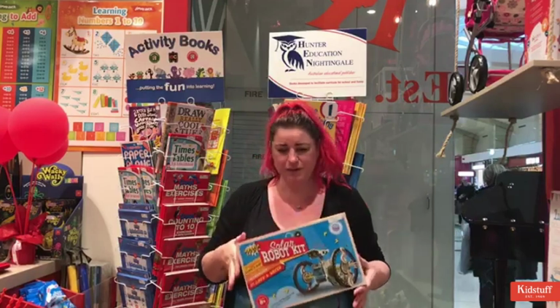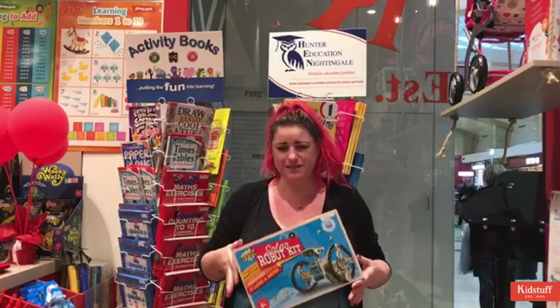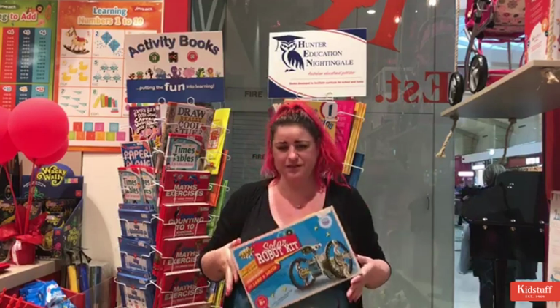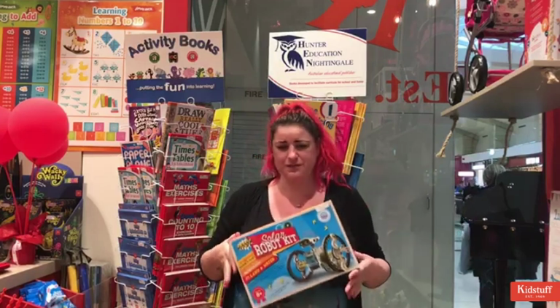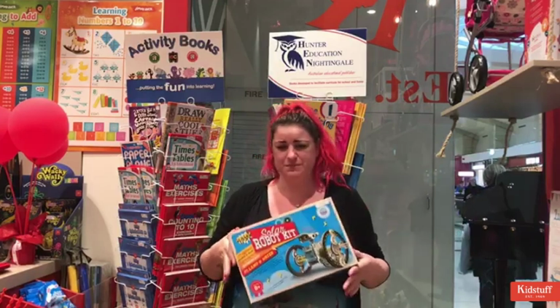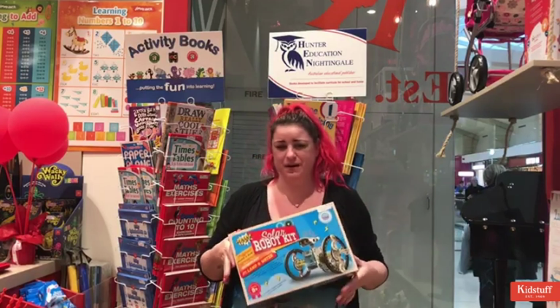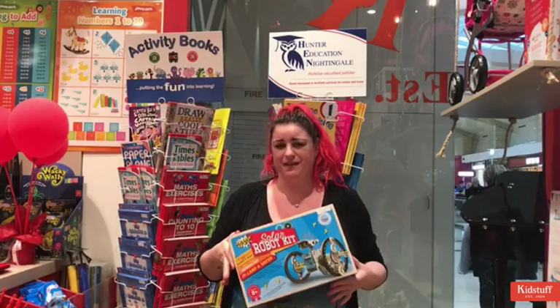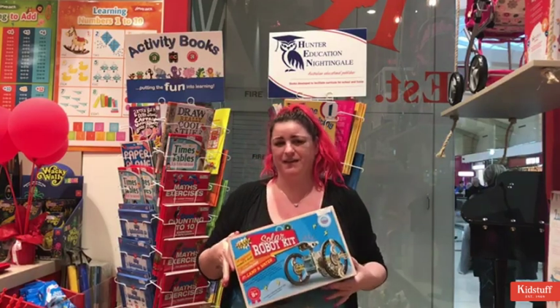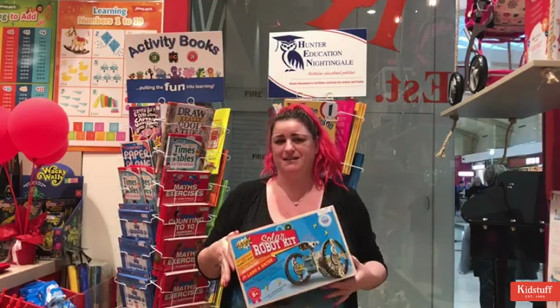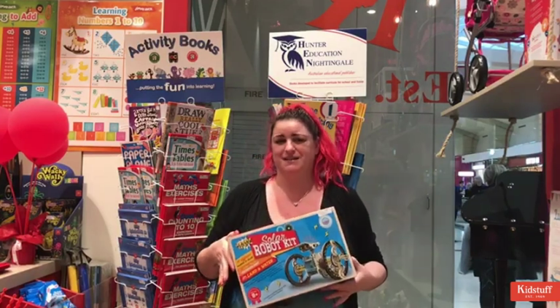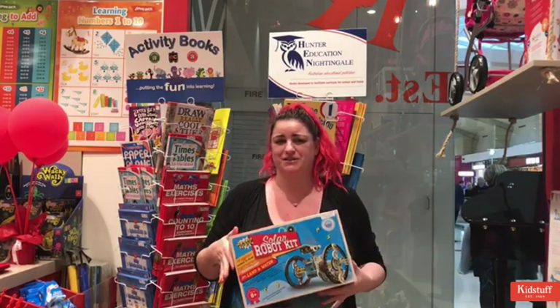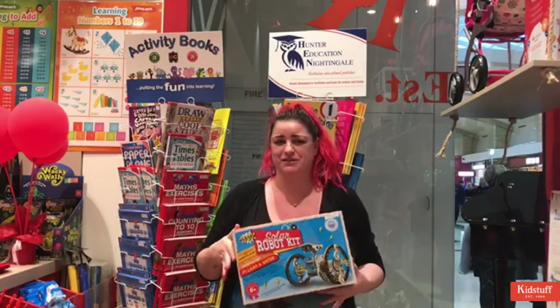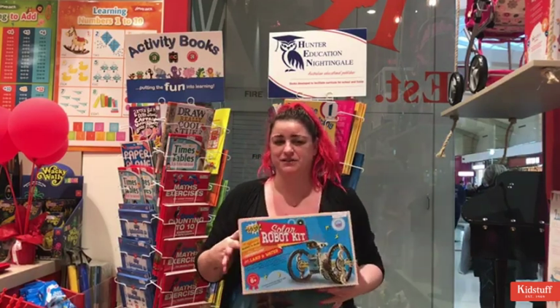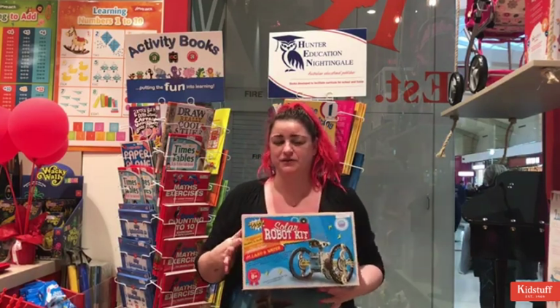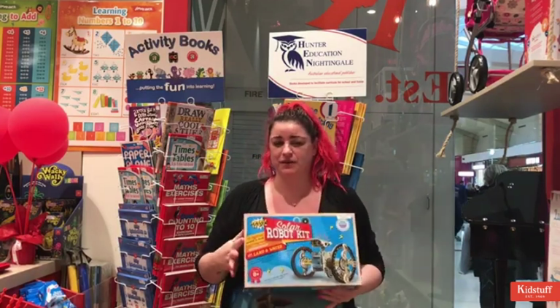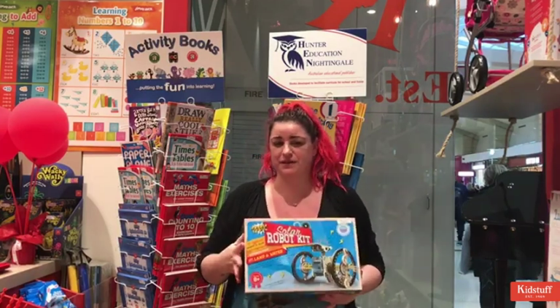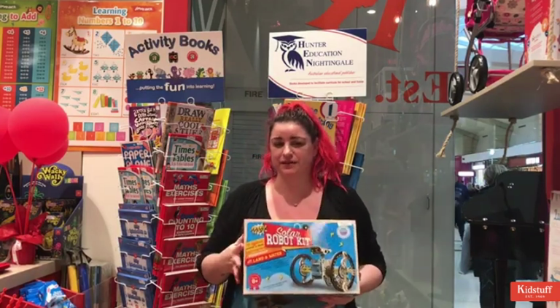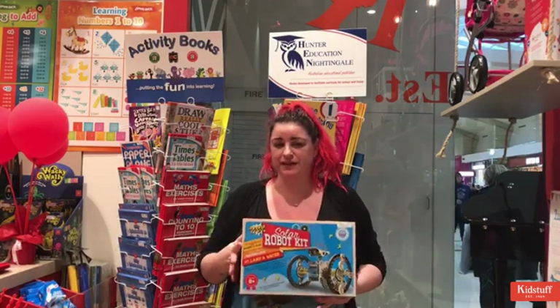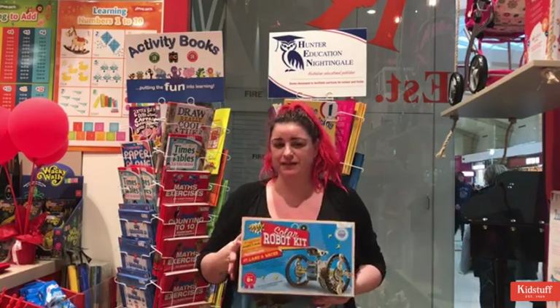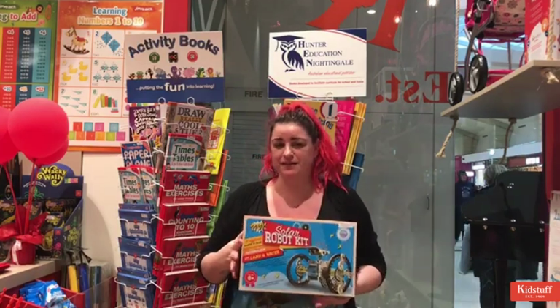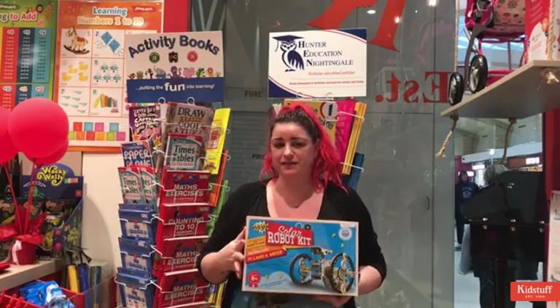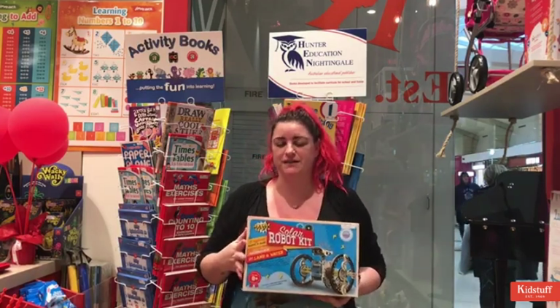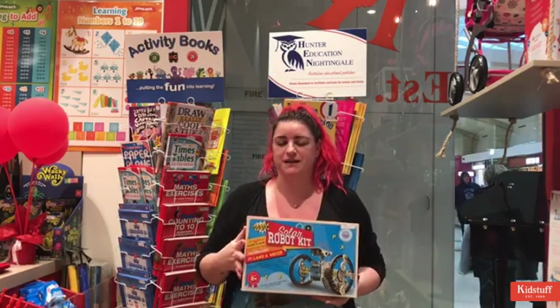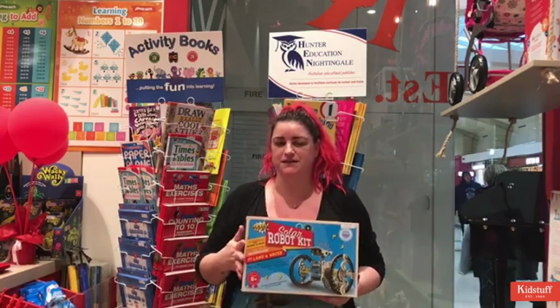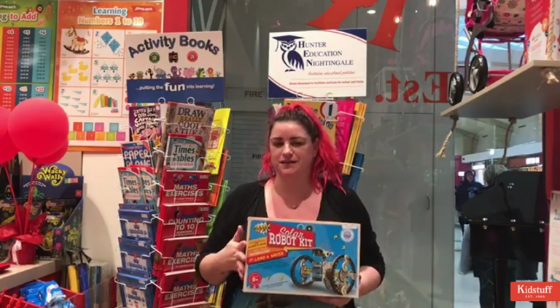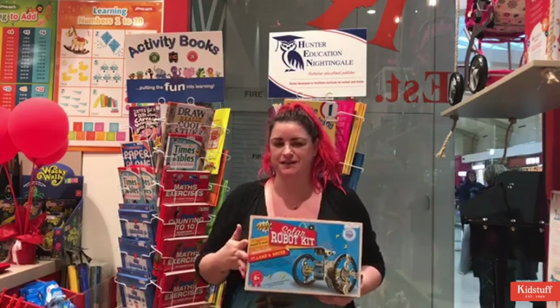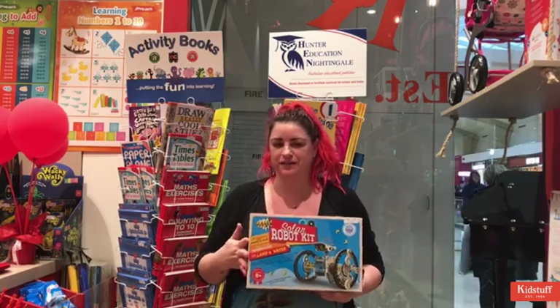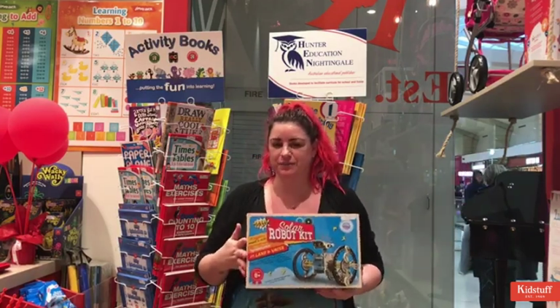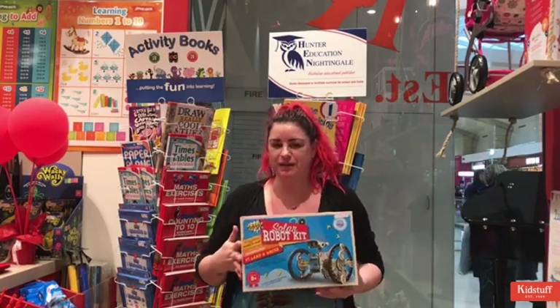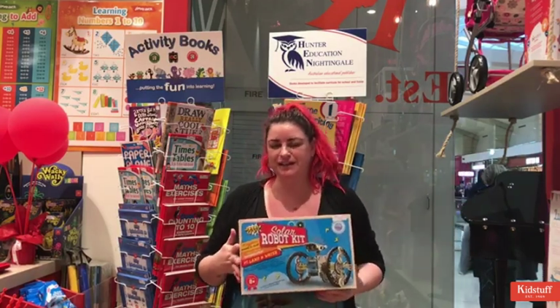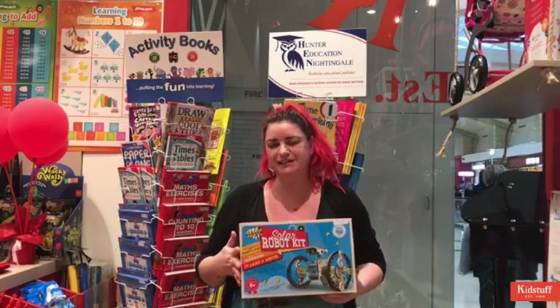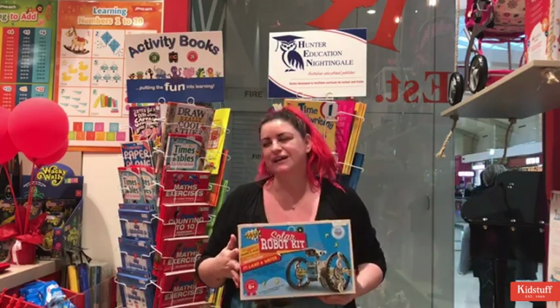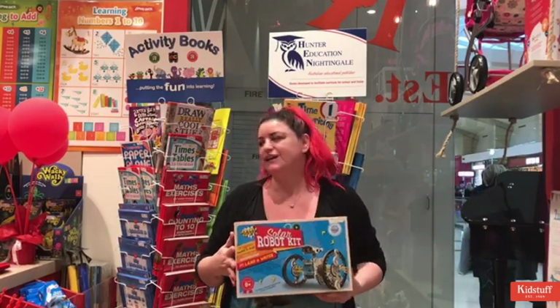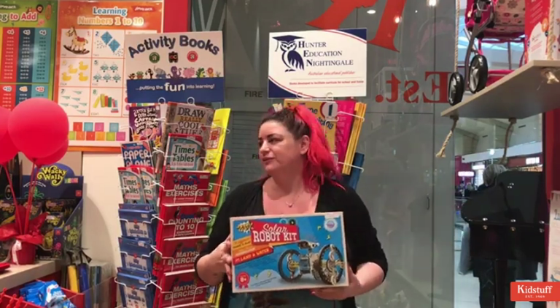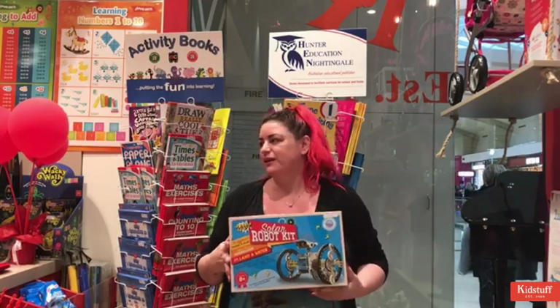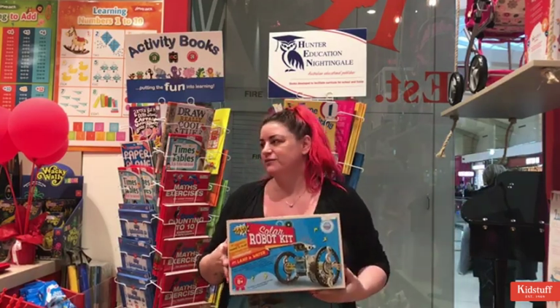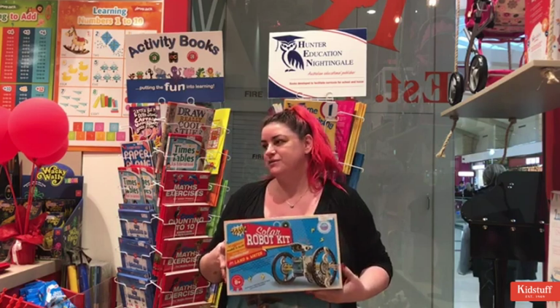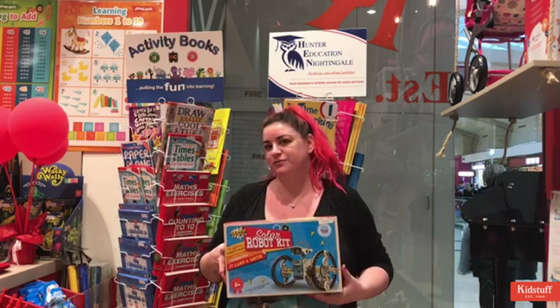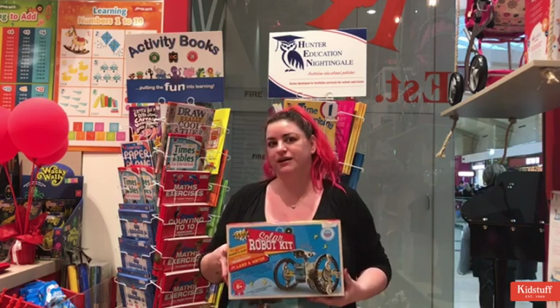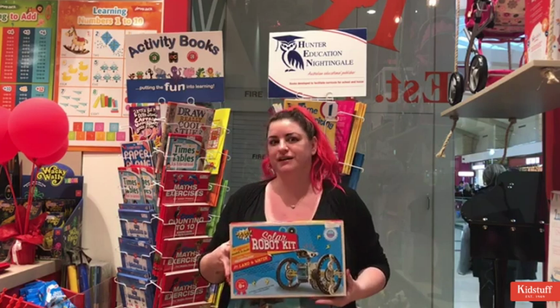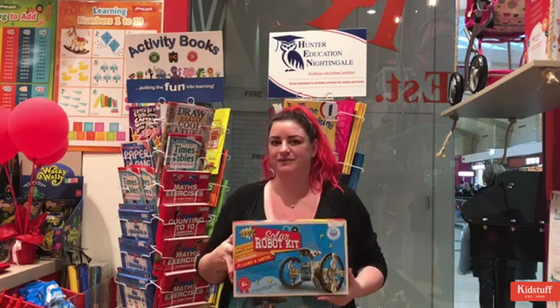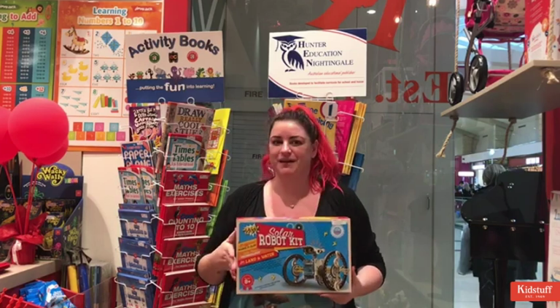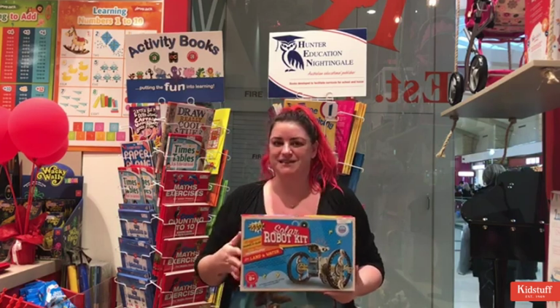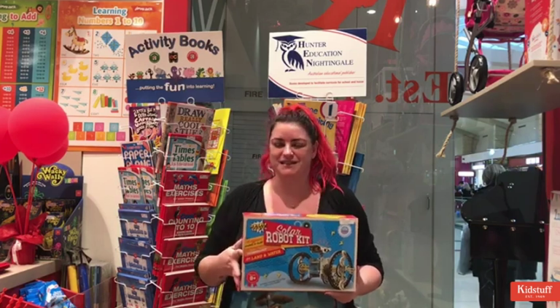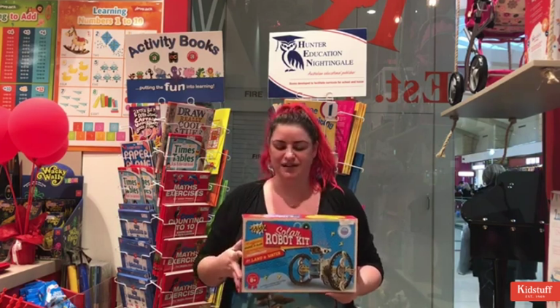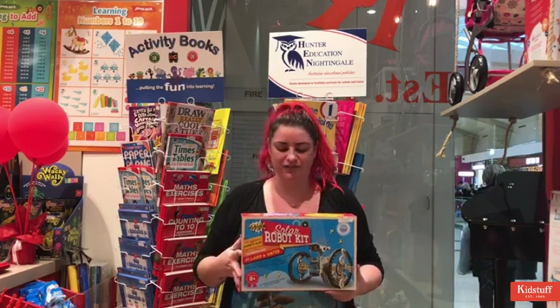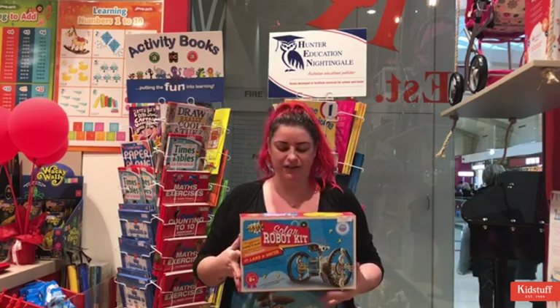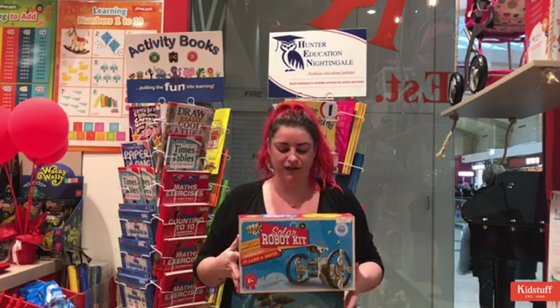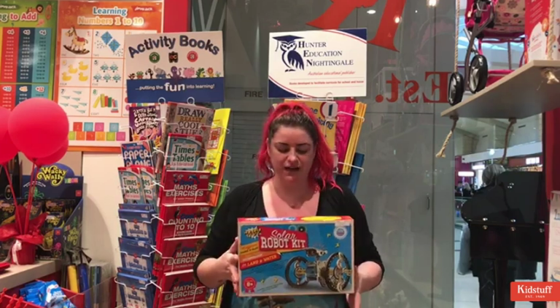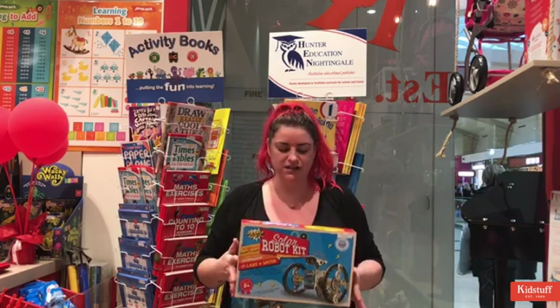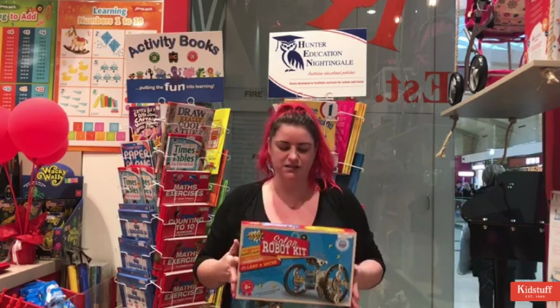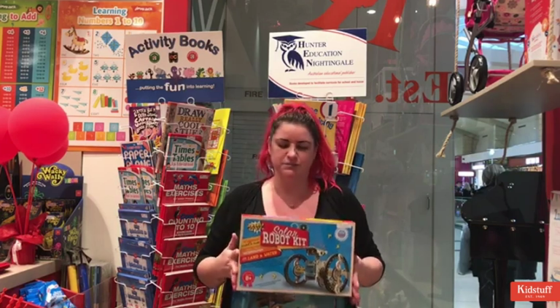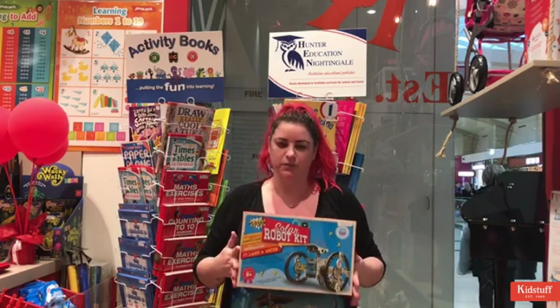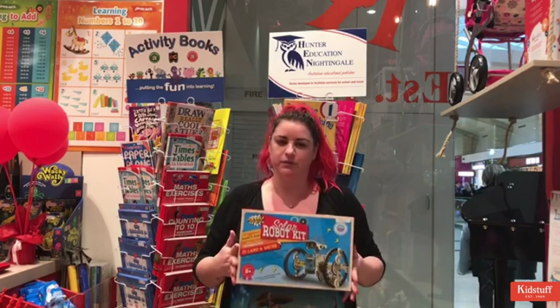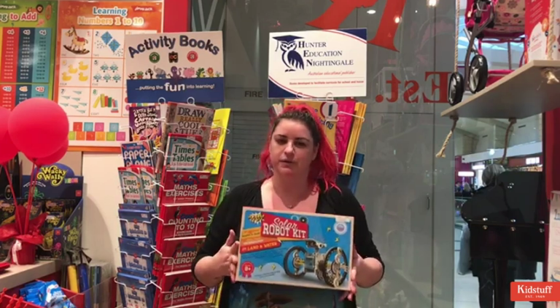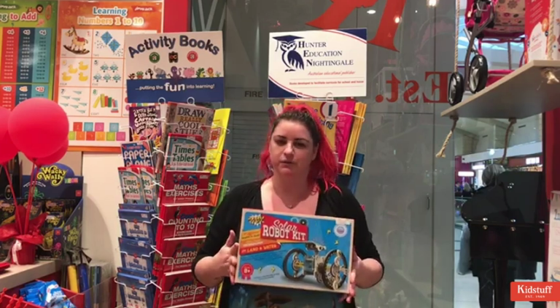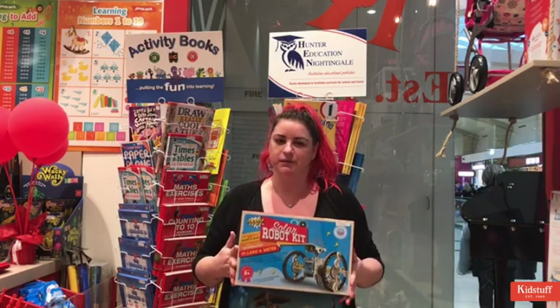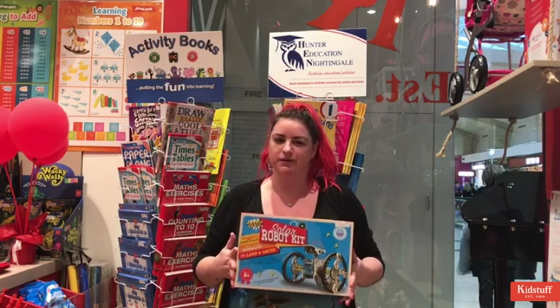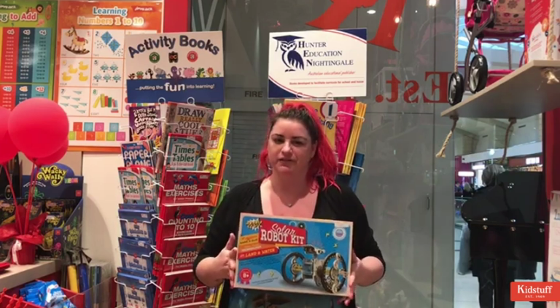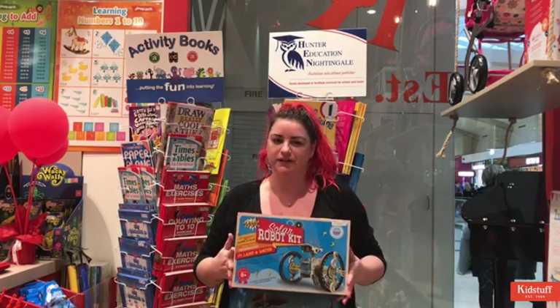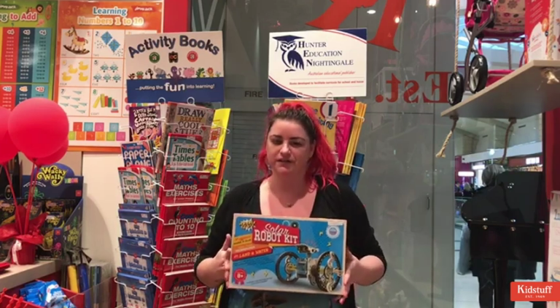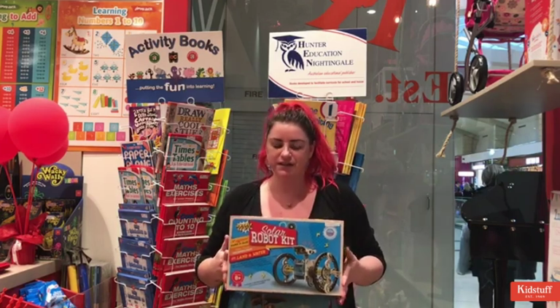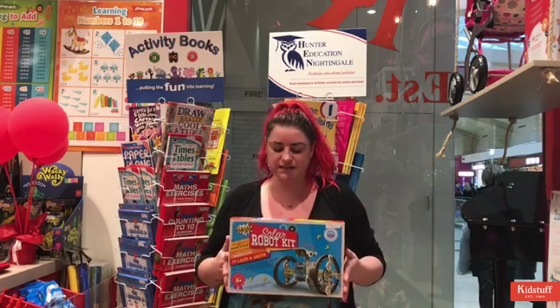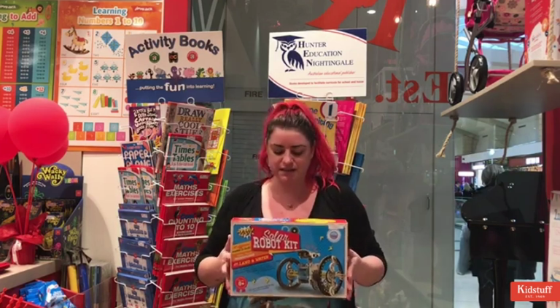Wonderstuff is a brand that is exclusive to us here at Kidstuff — it's our scientific brand. We have some really amazing stuff in the range; it's probably one of my favourites.